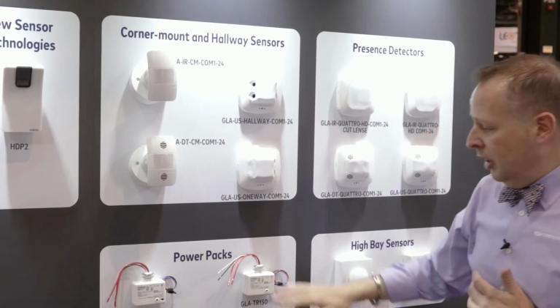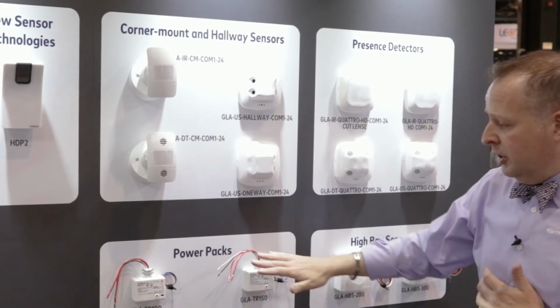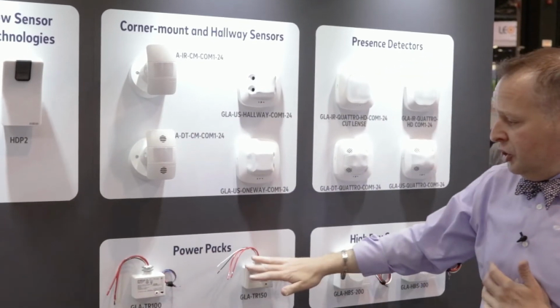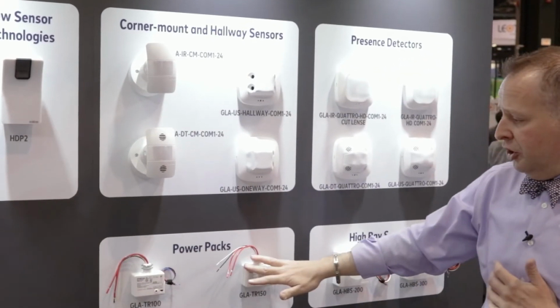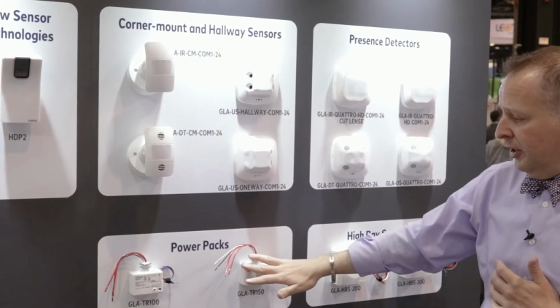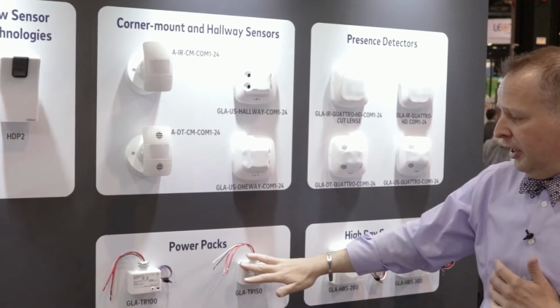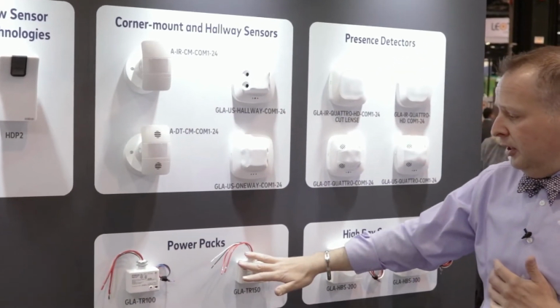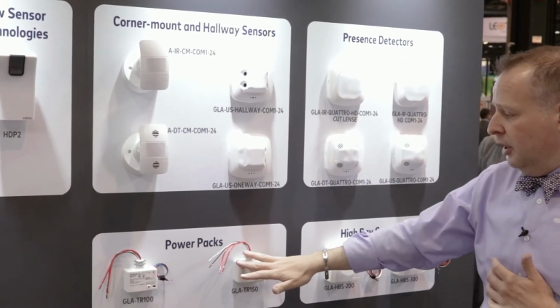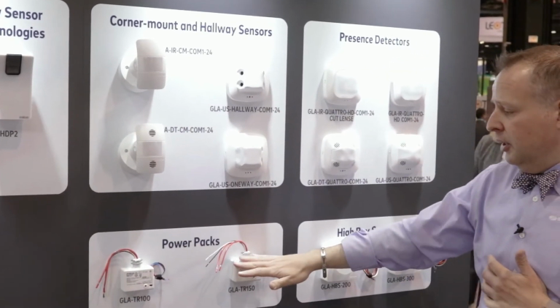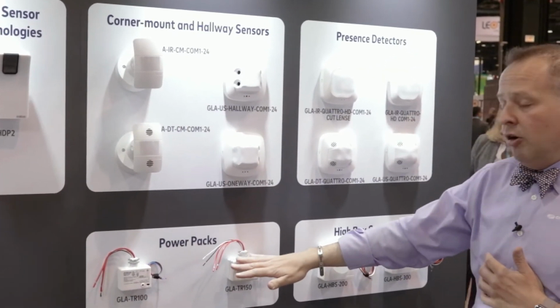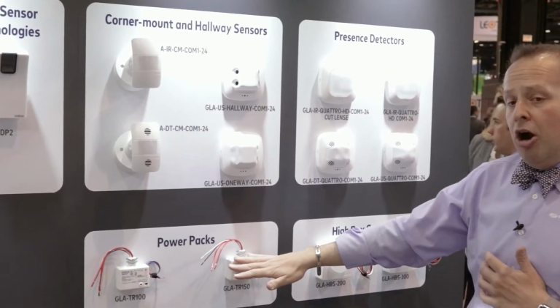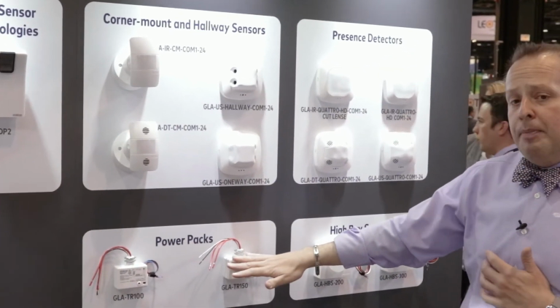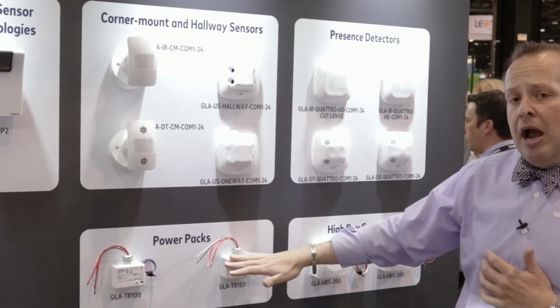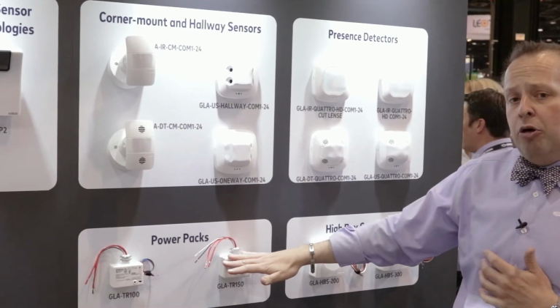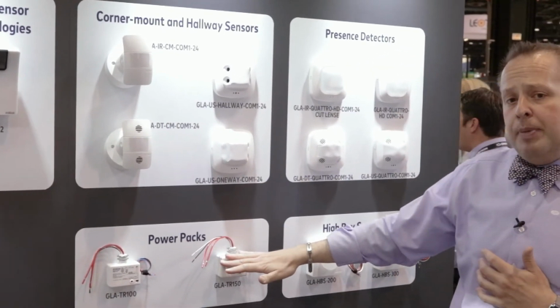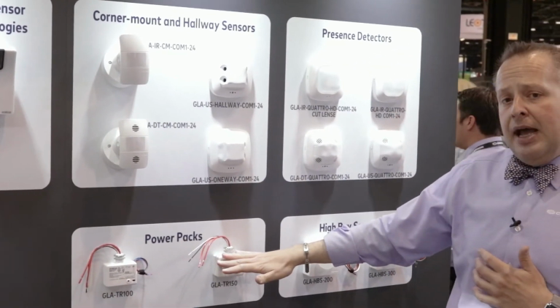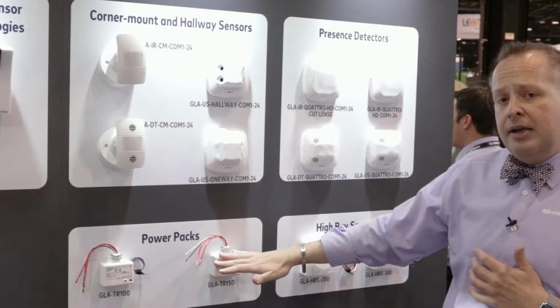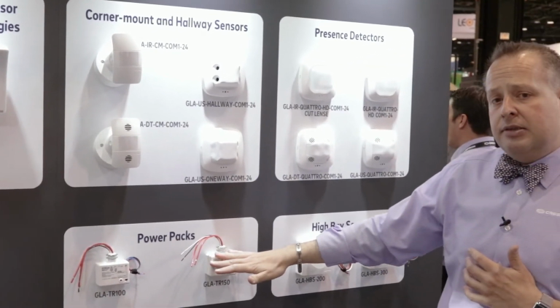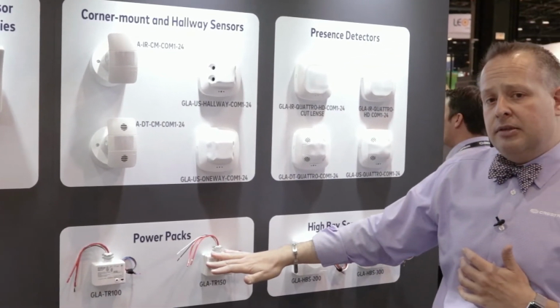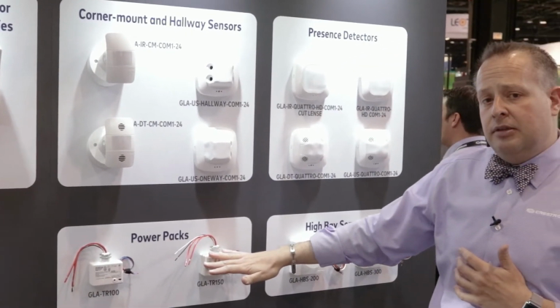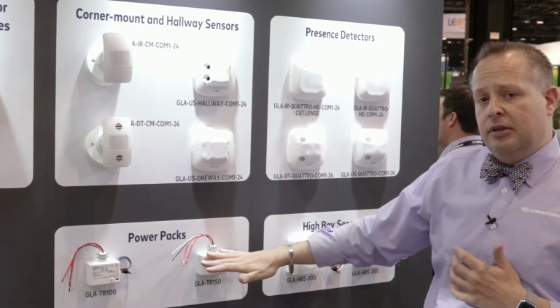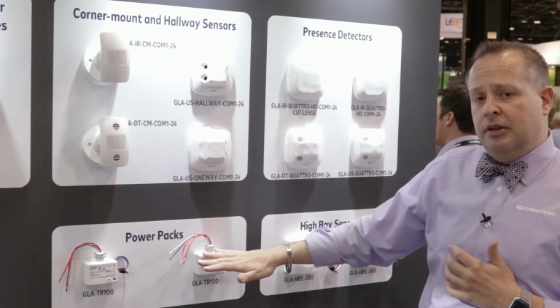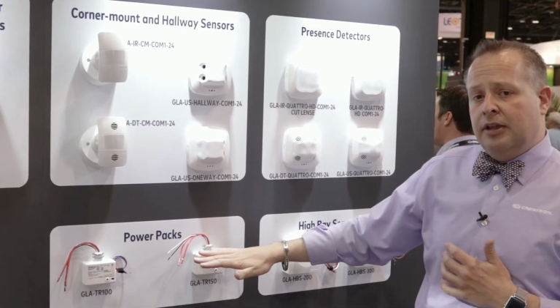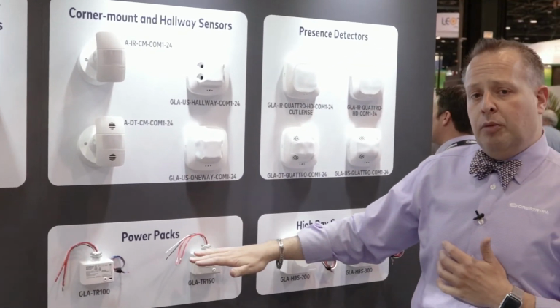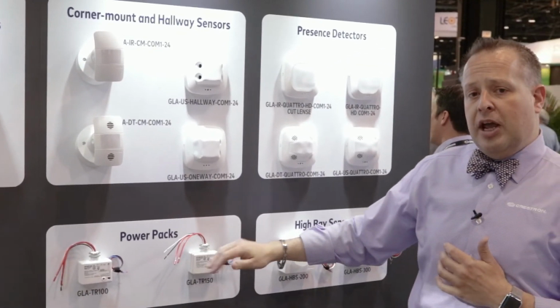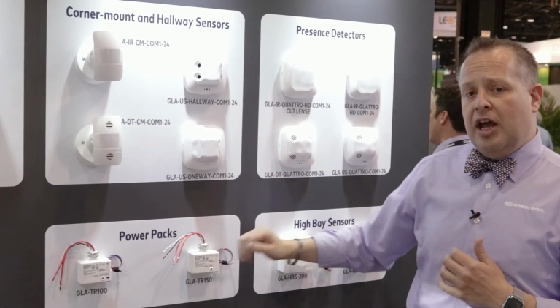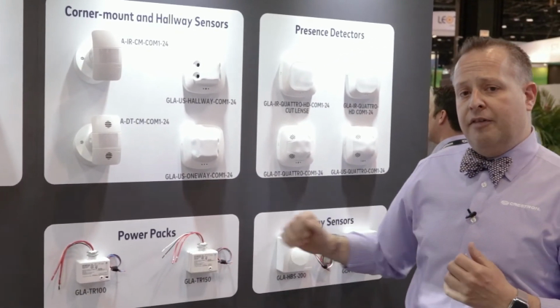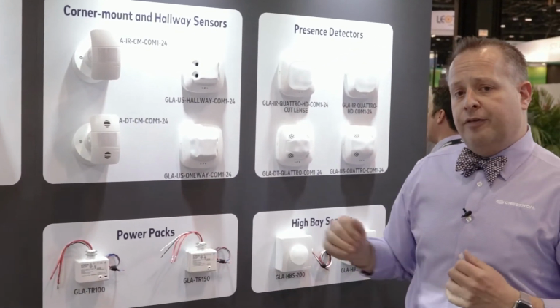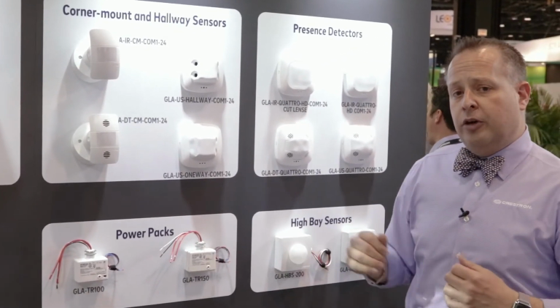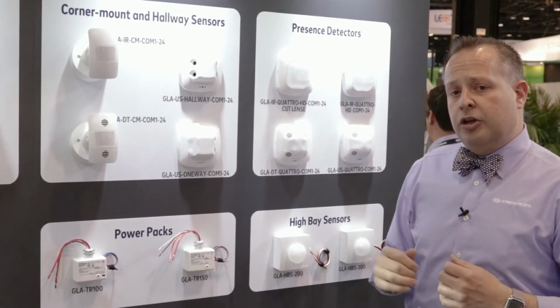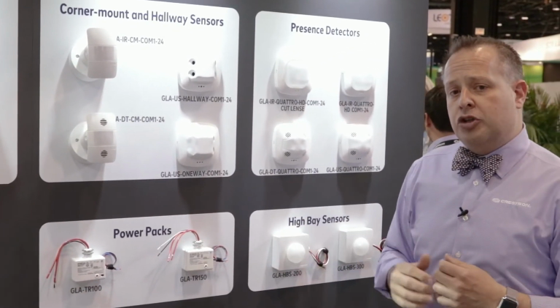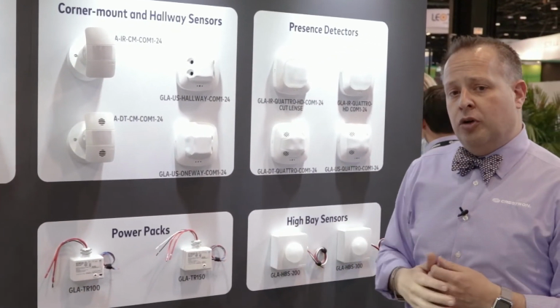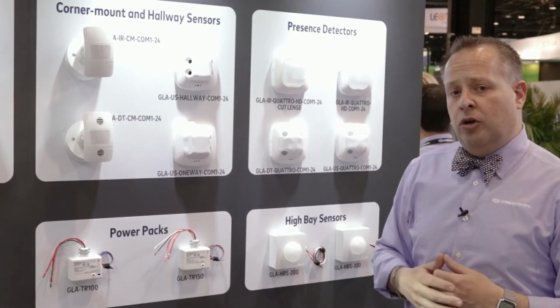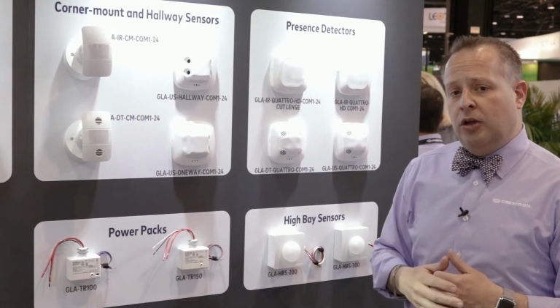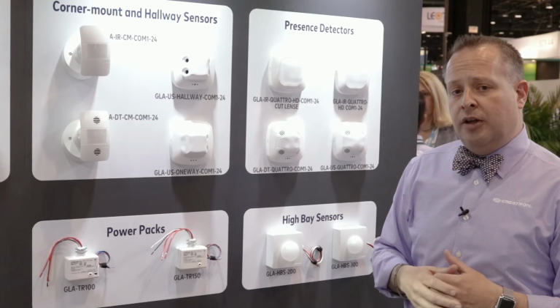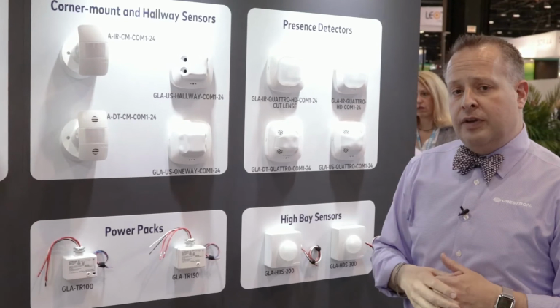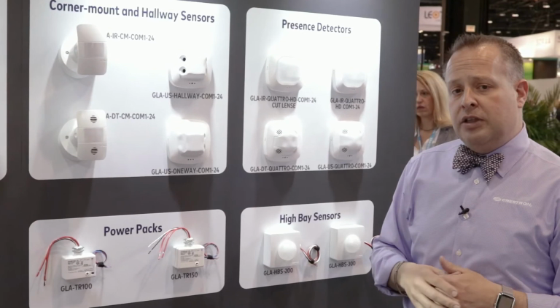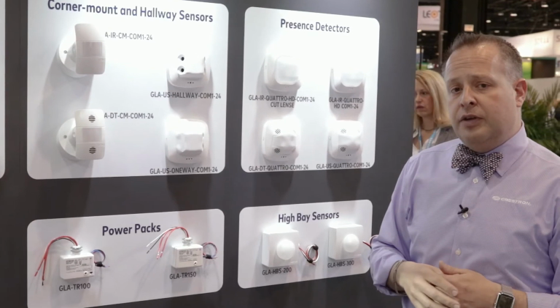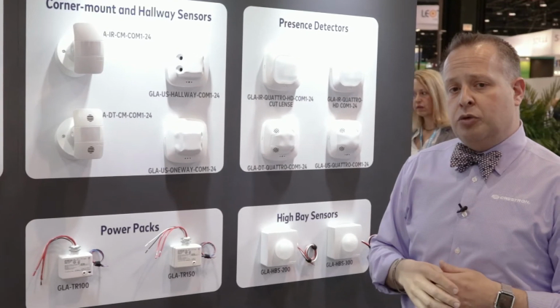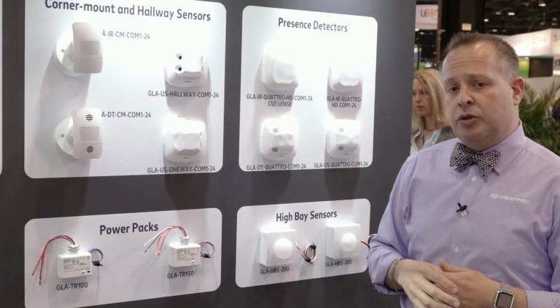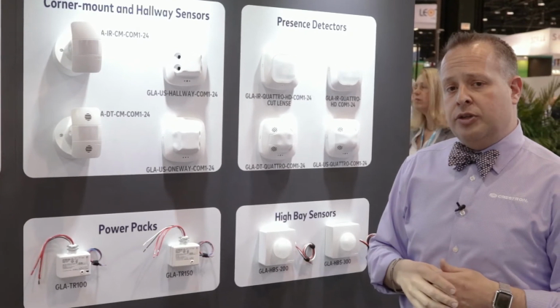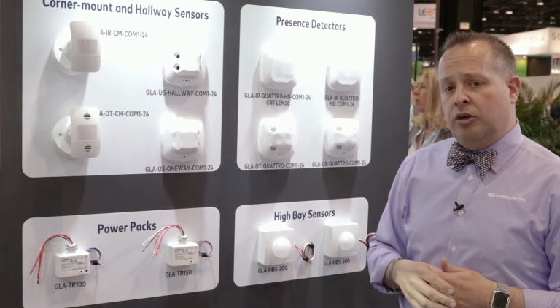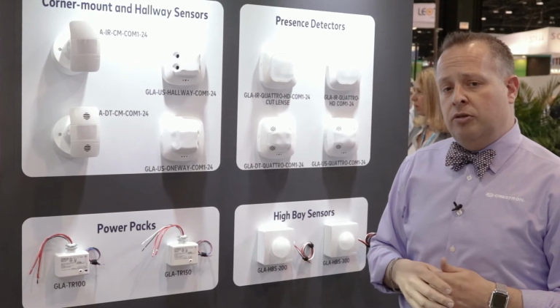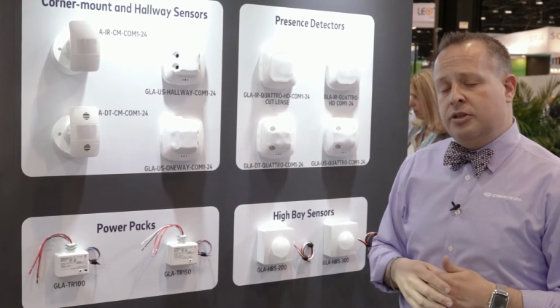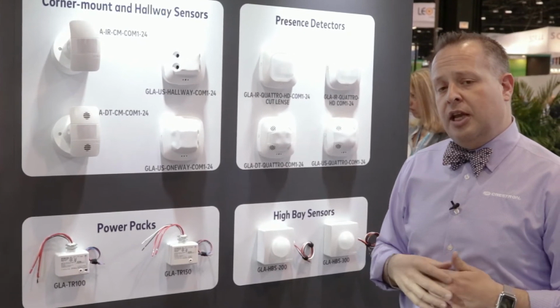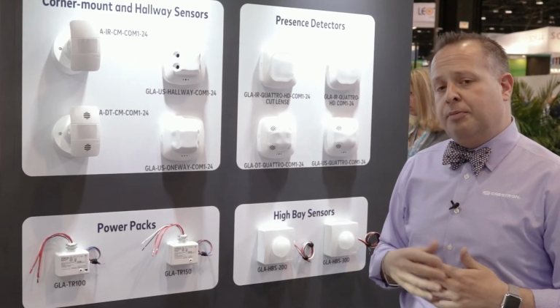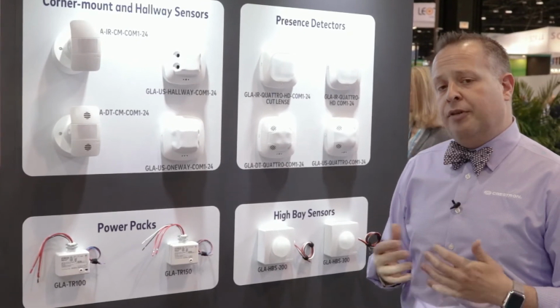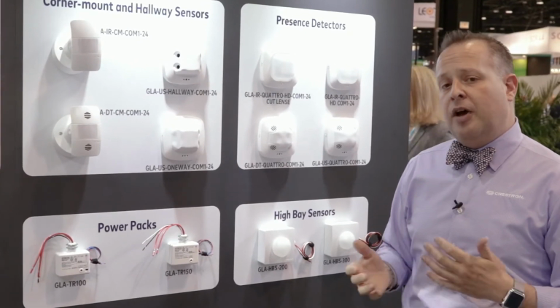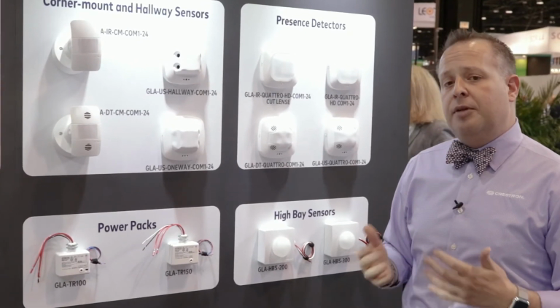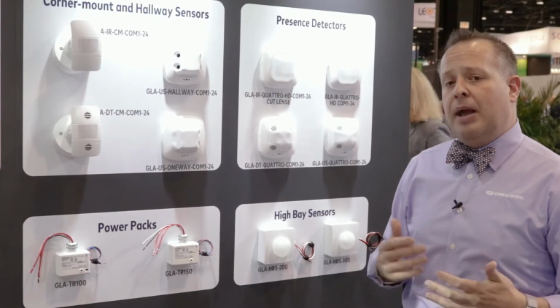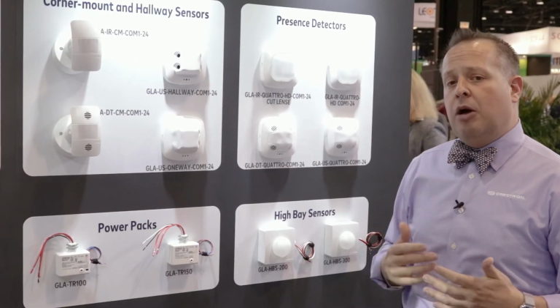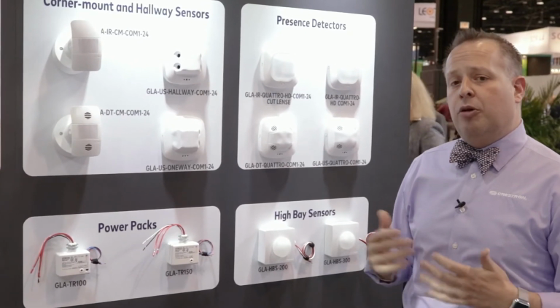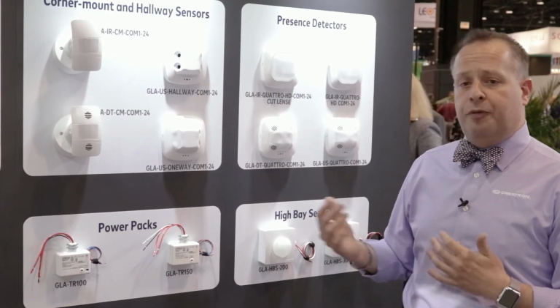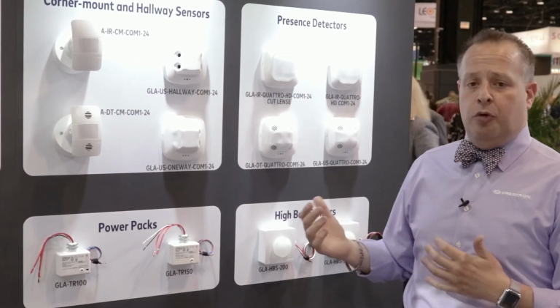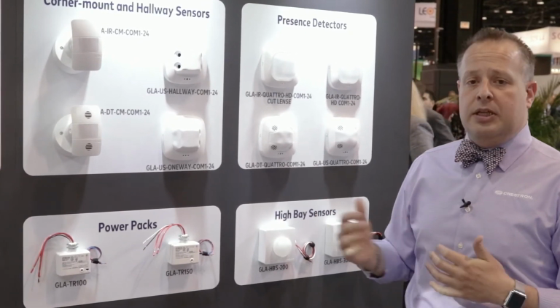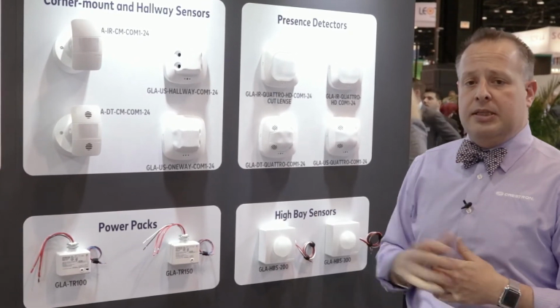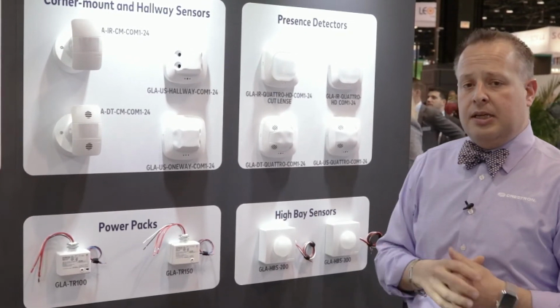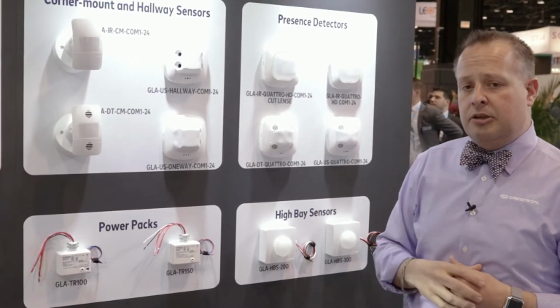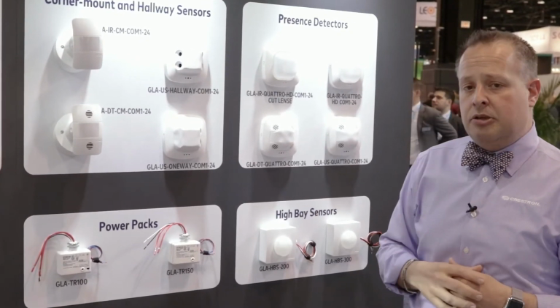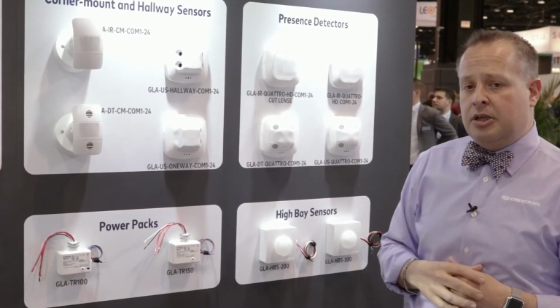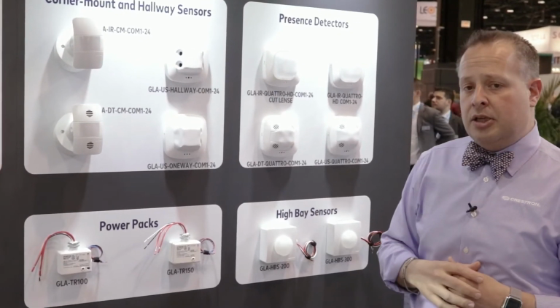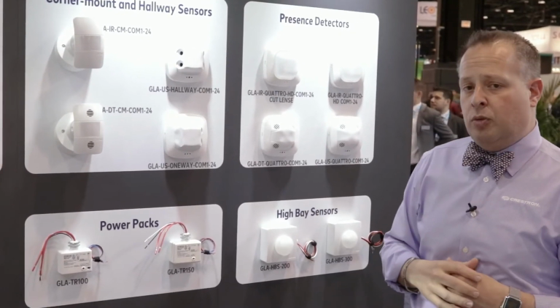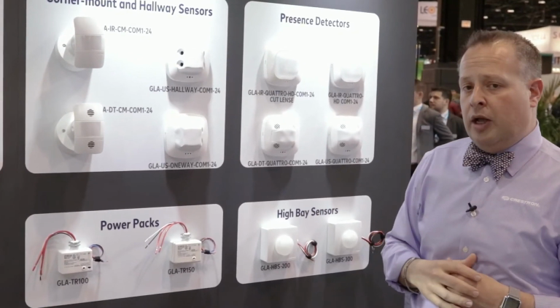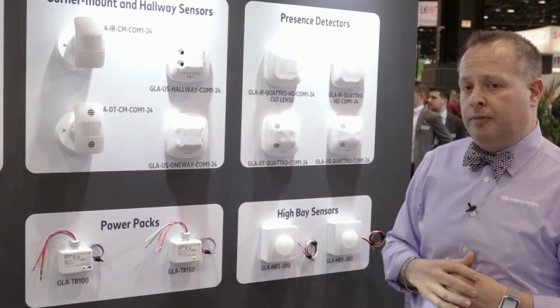Additionally, there are power packs that we have for control of individual zones and to provide power for these sensors as well.